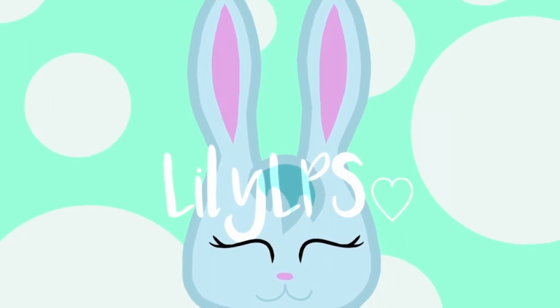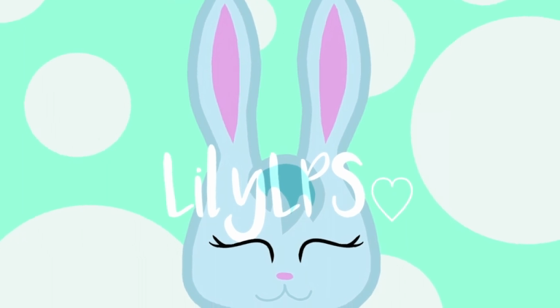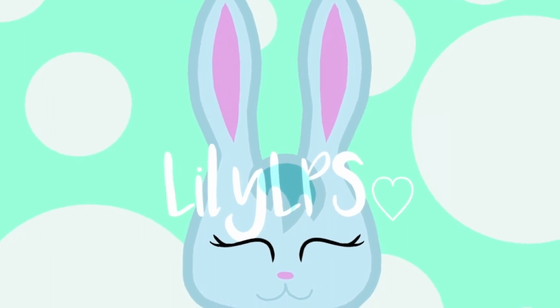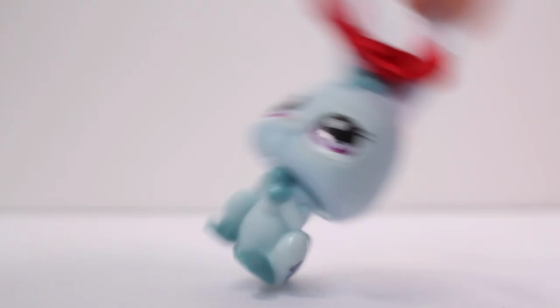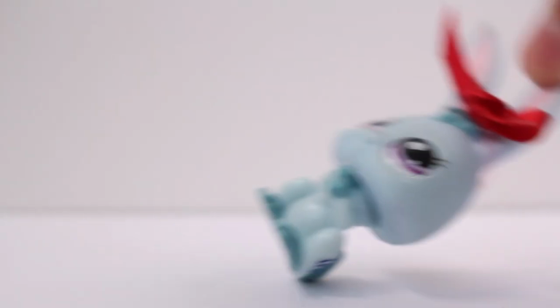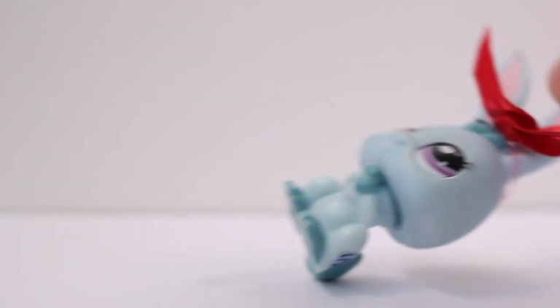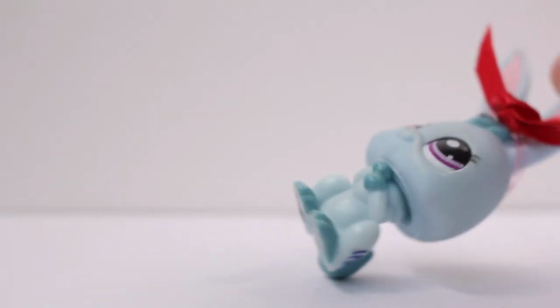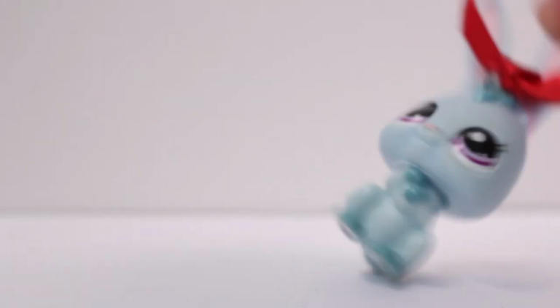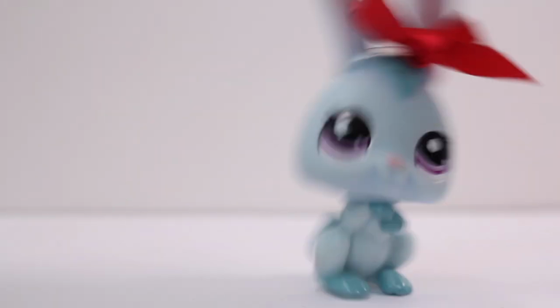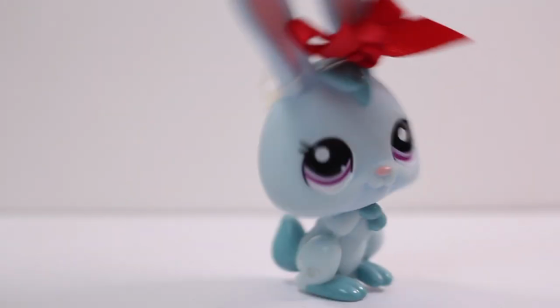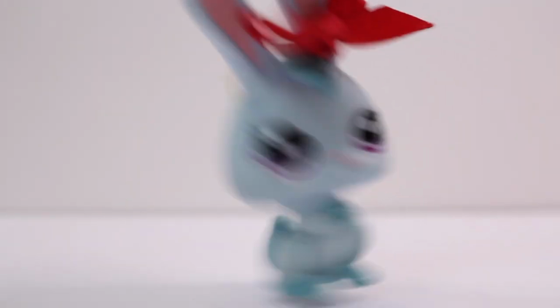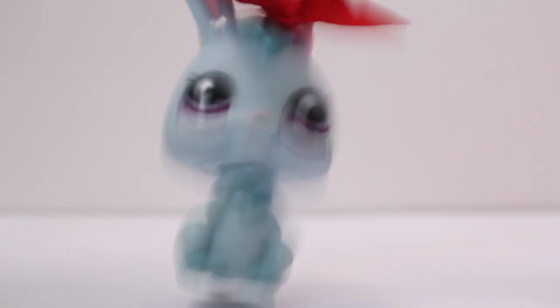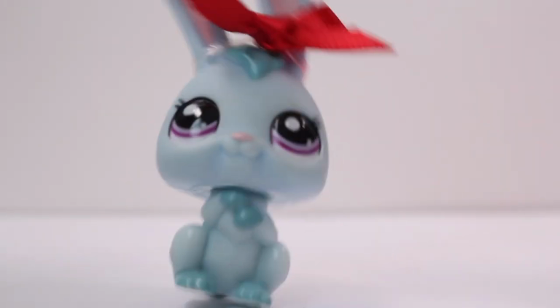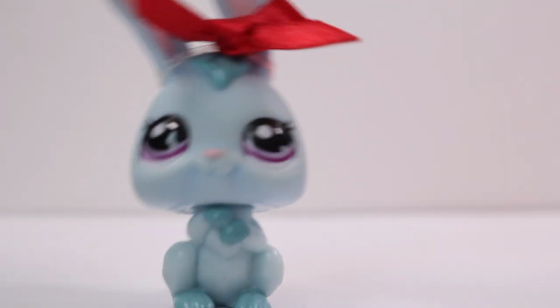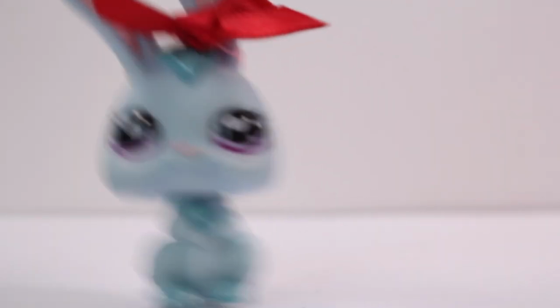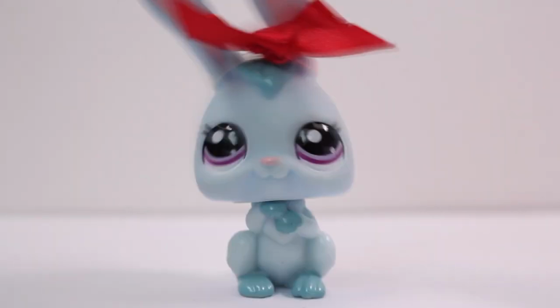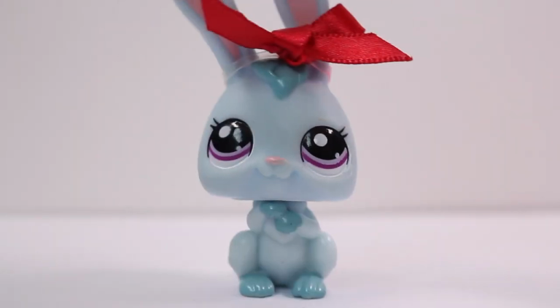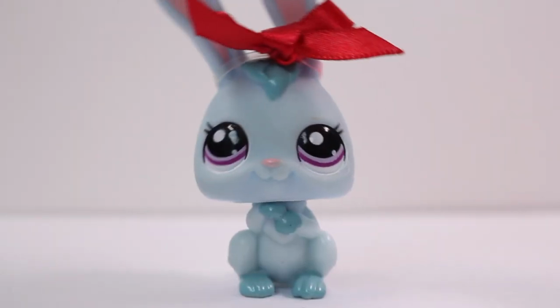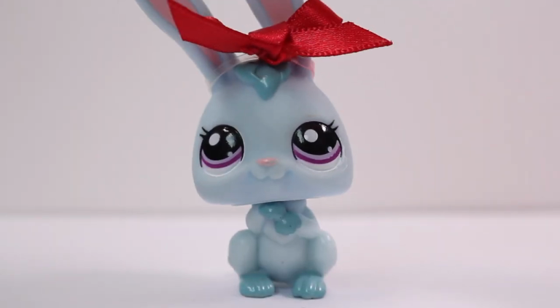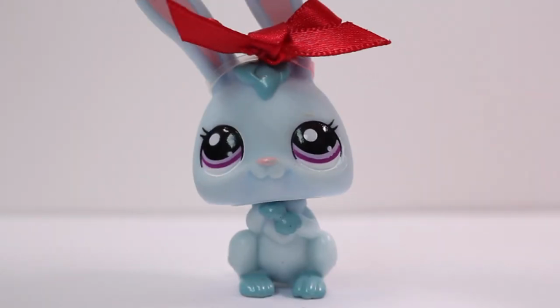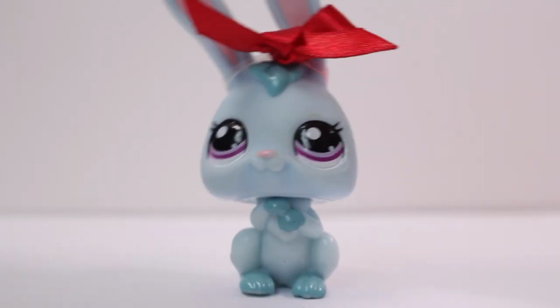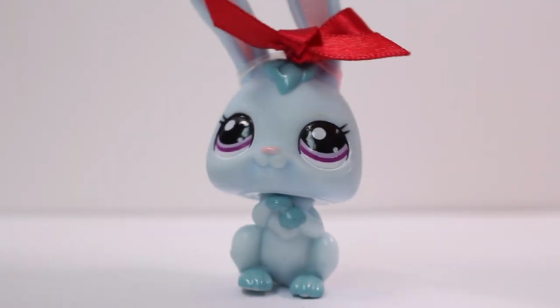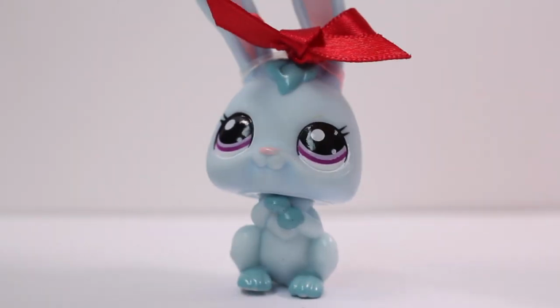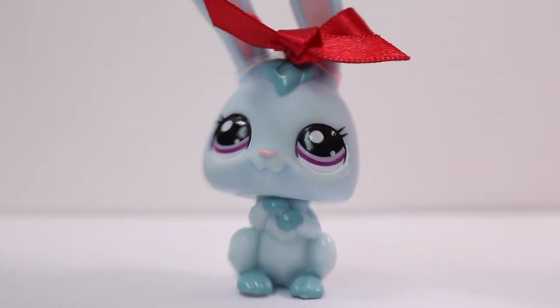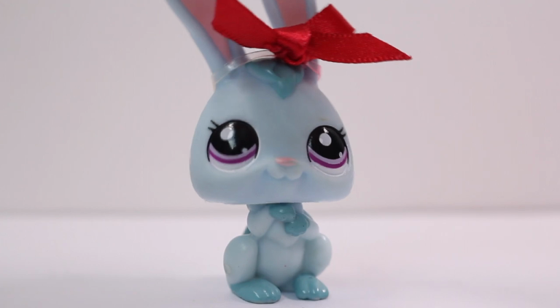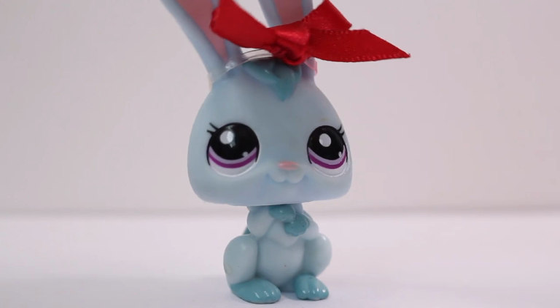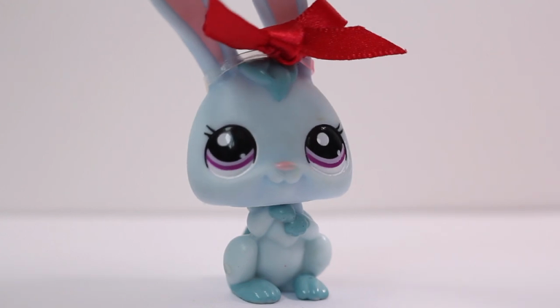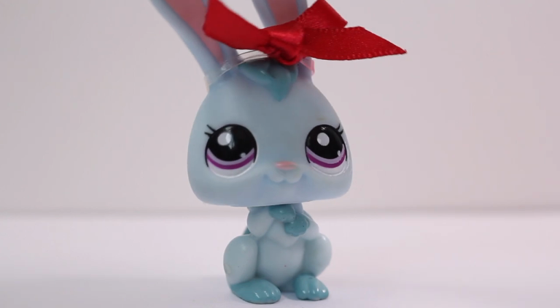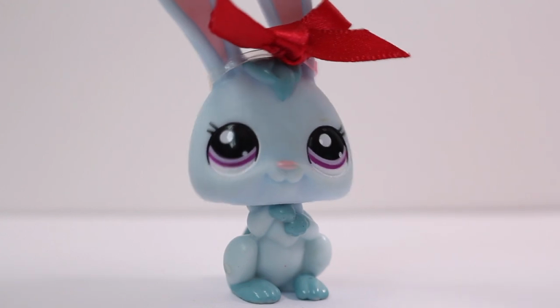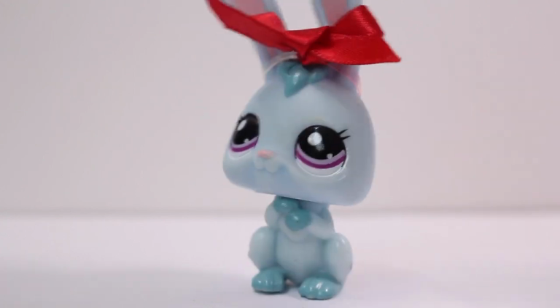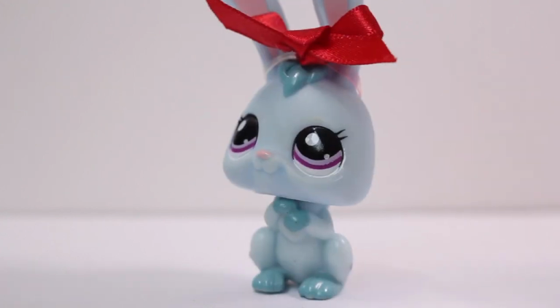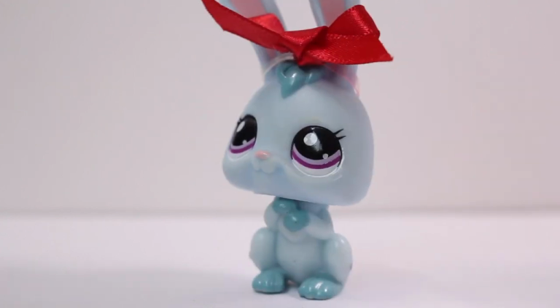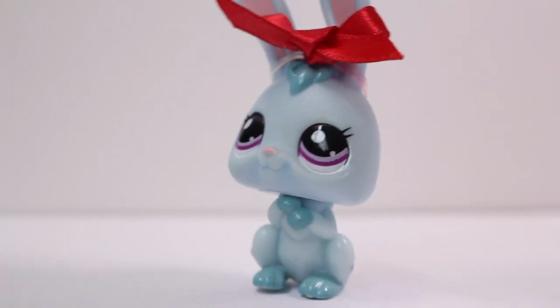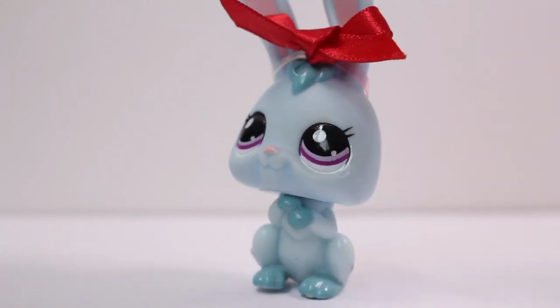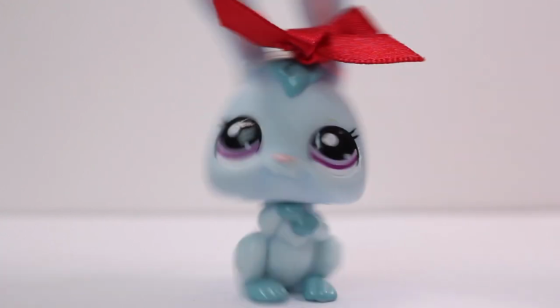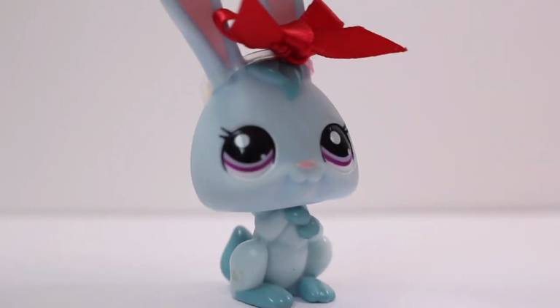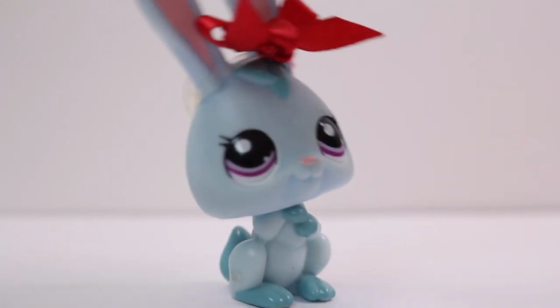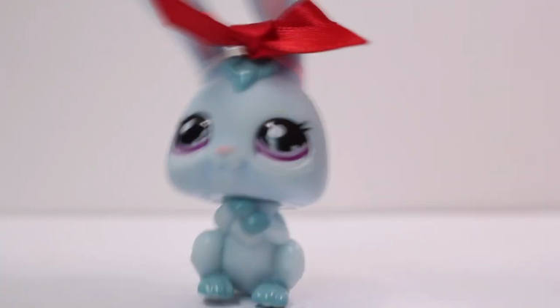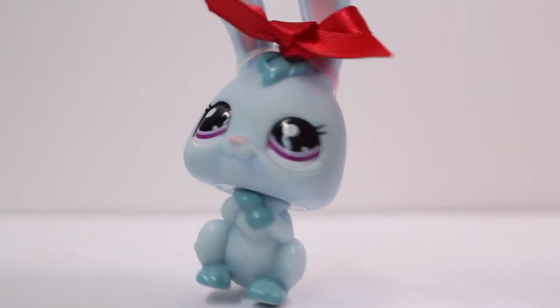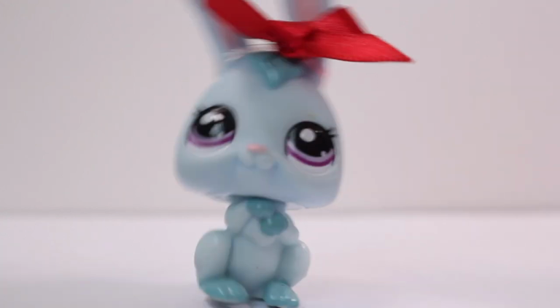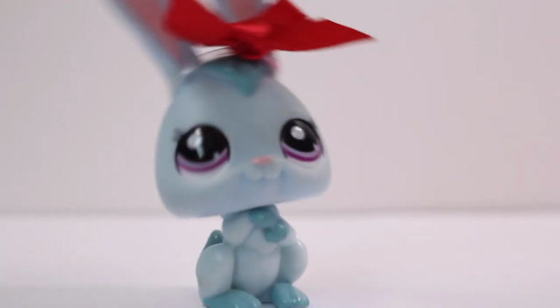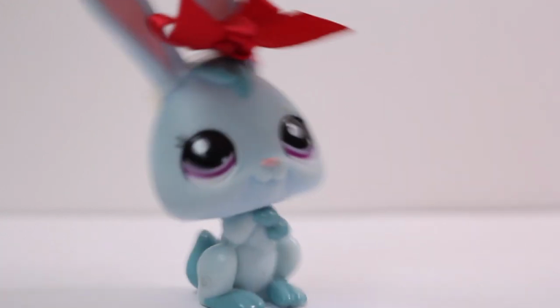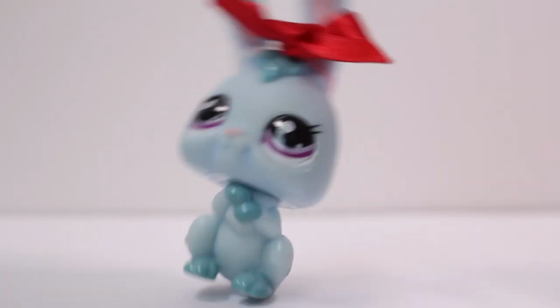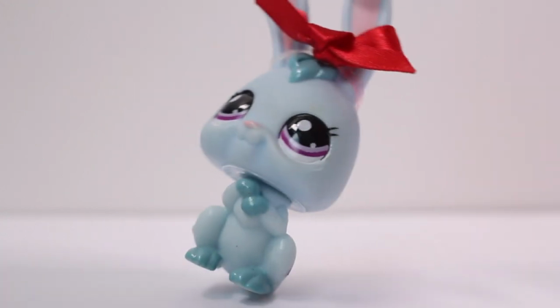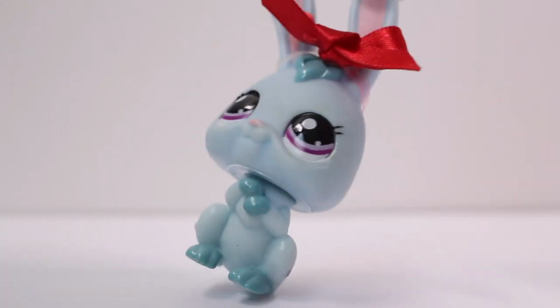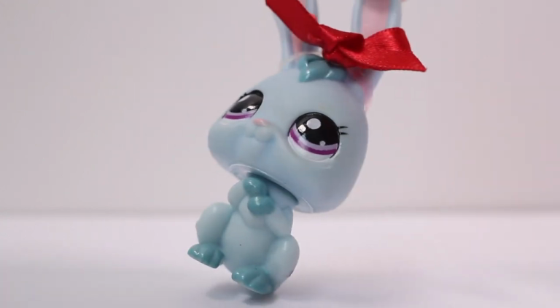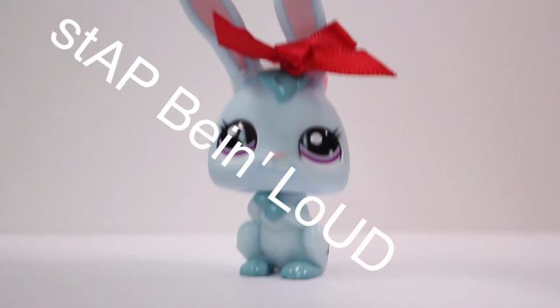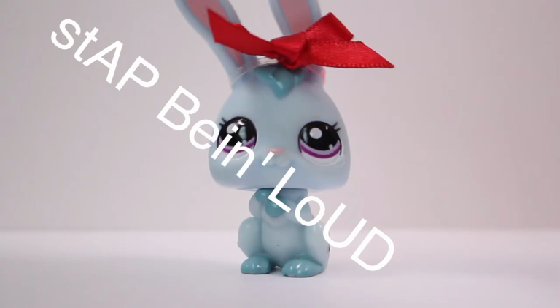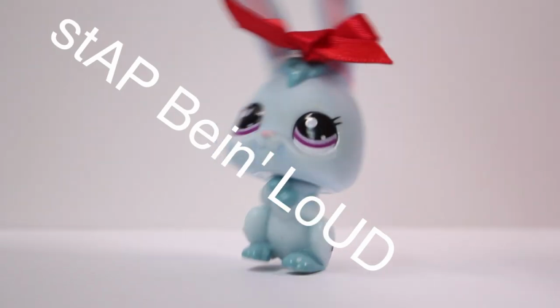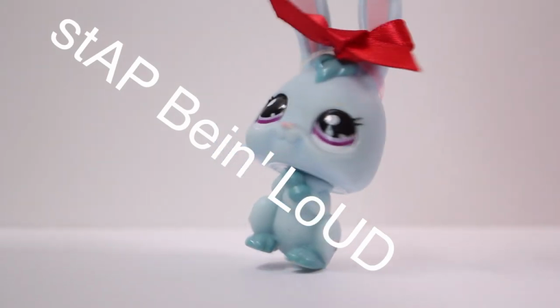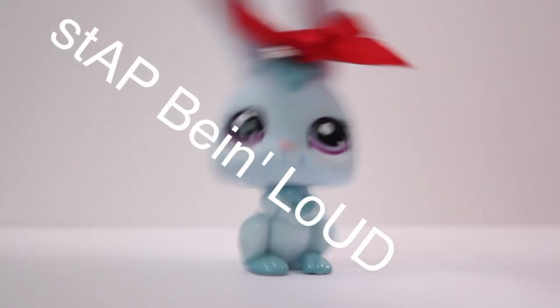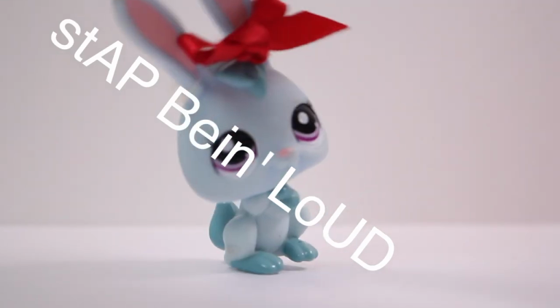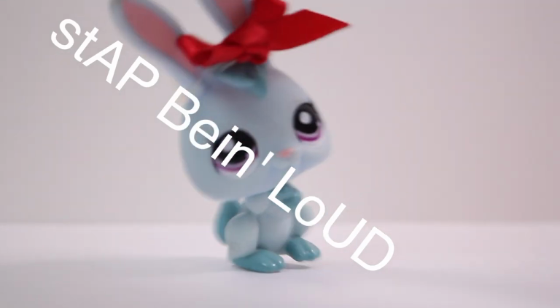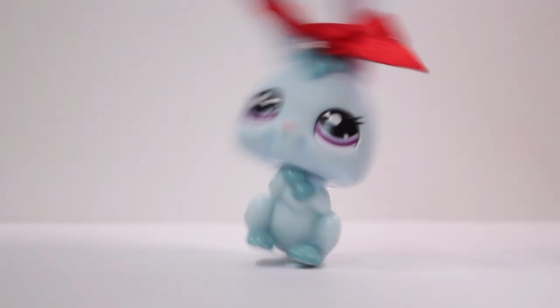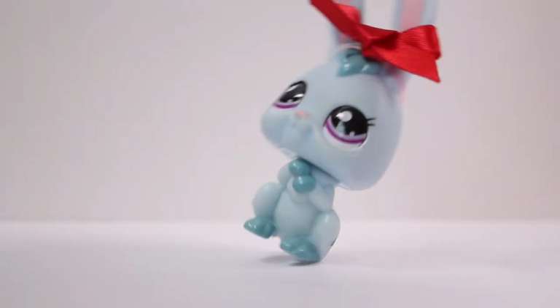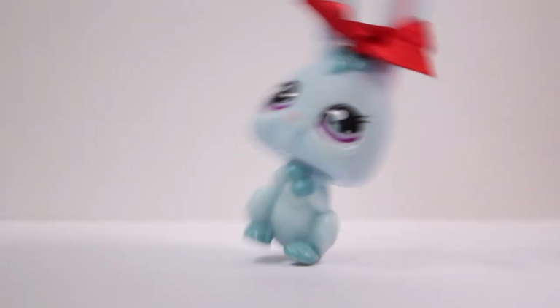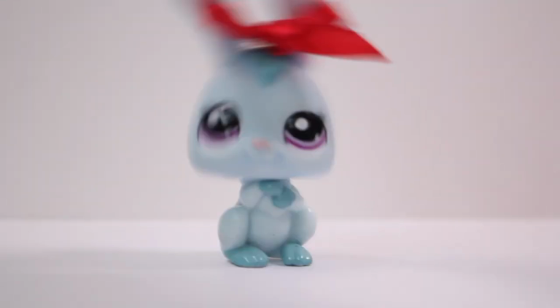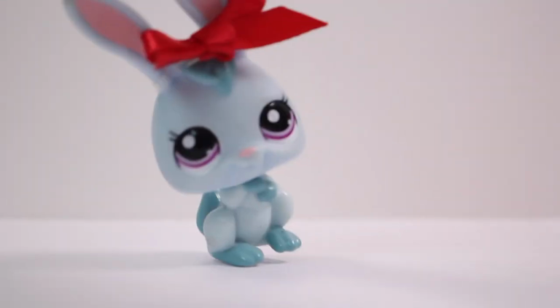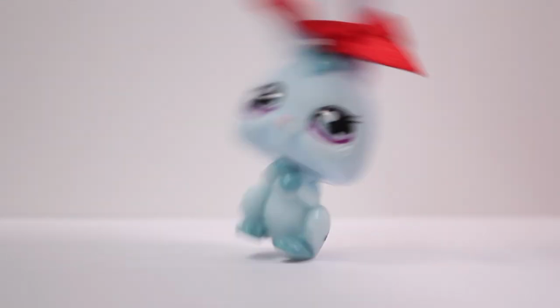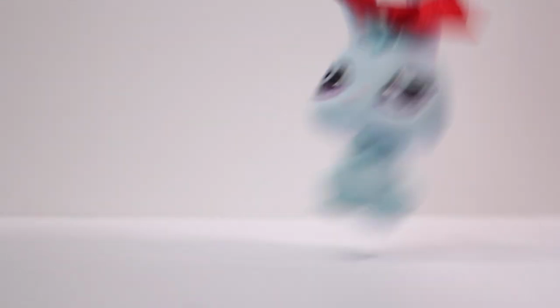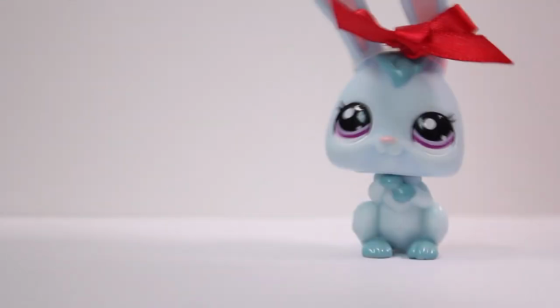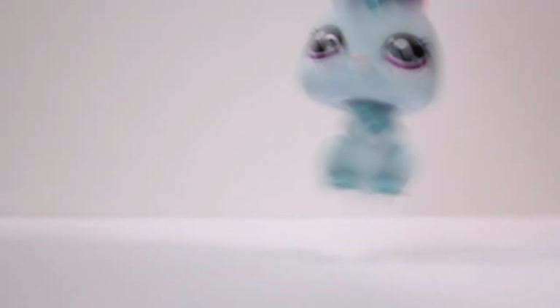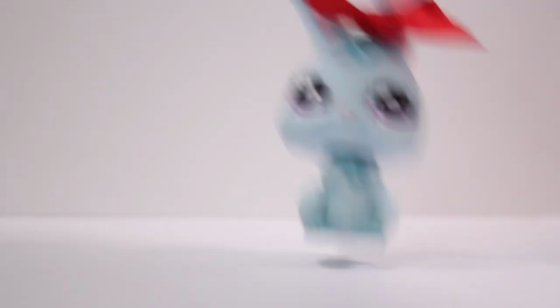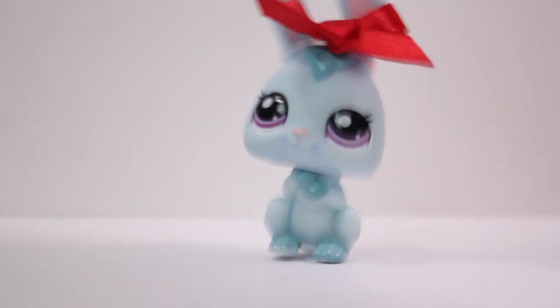Hey guys! It is Lily LPS here and I received my package from Chibi LPS. What are we waiting for? Let's open it!